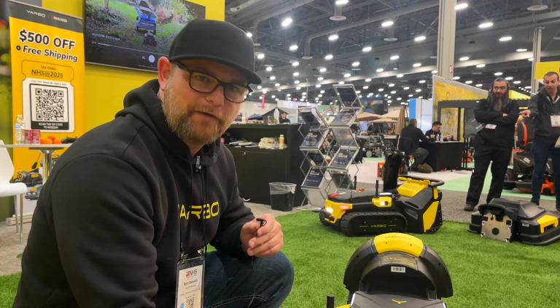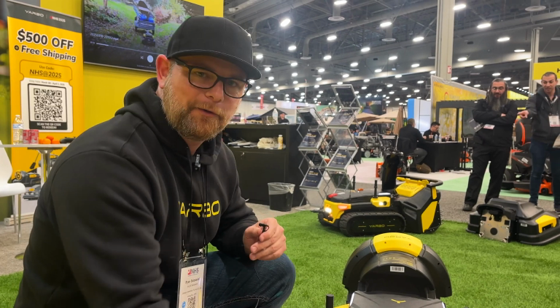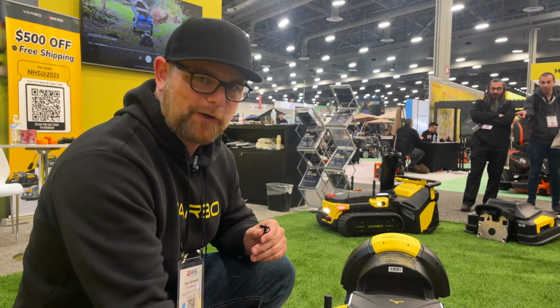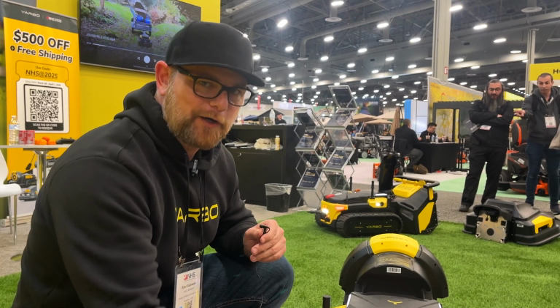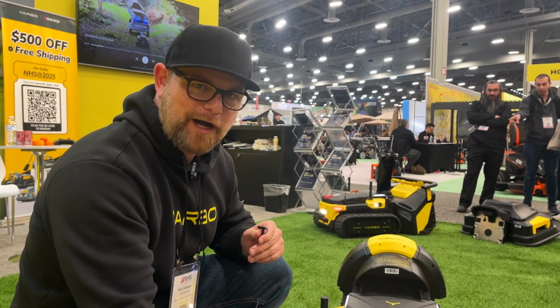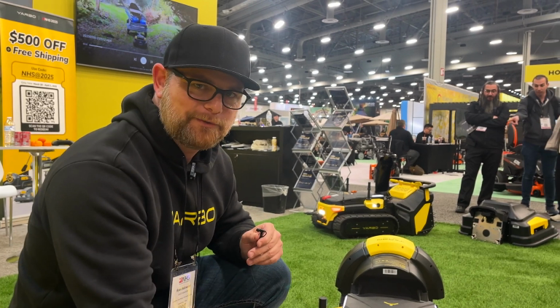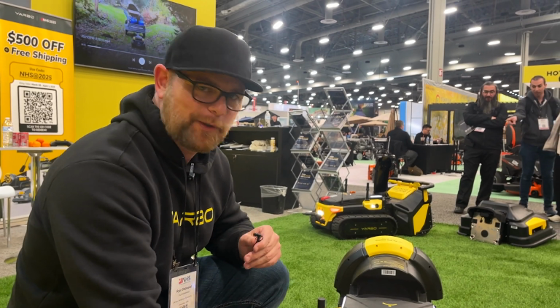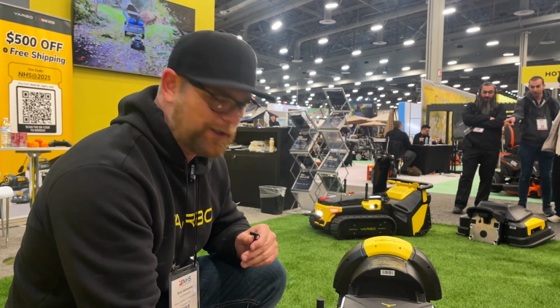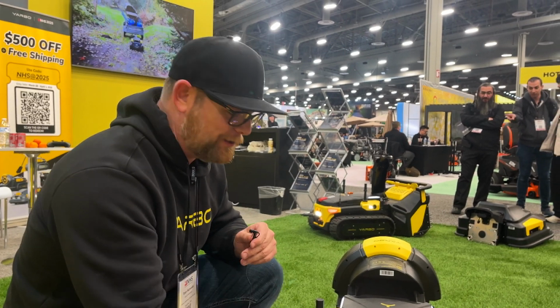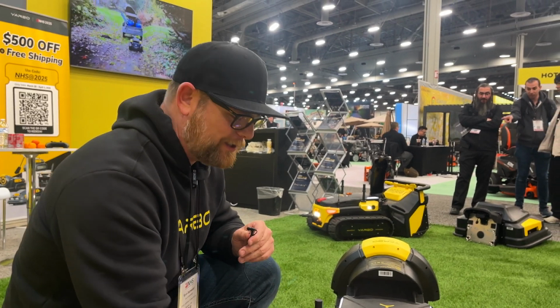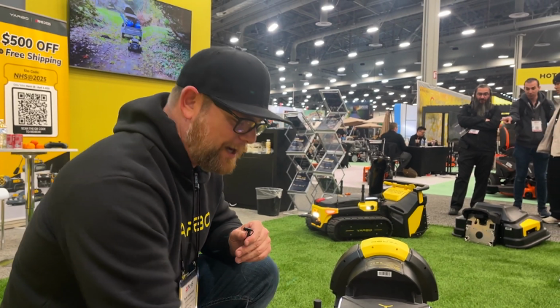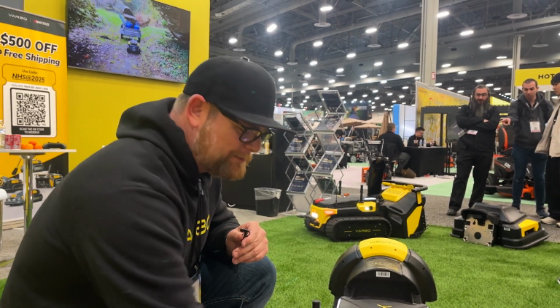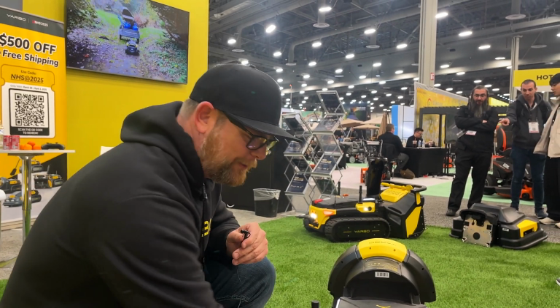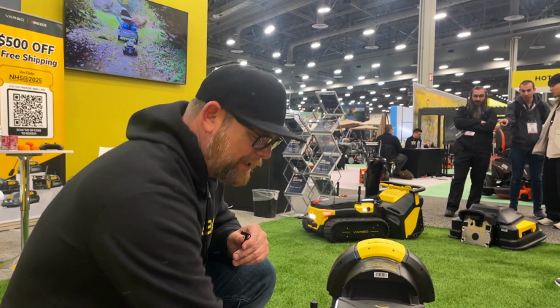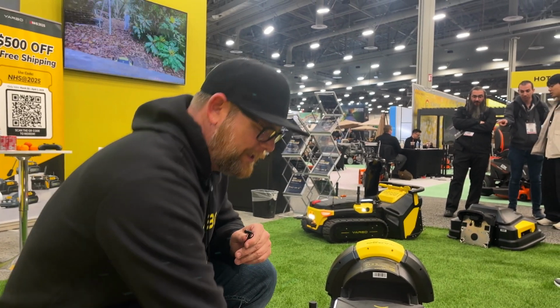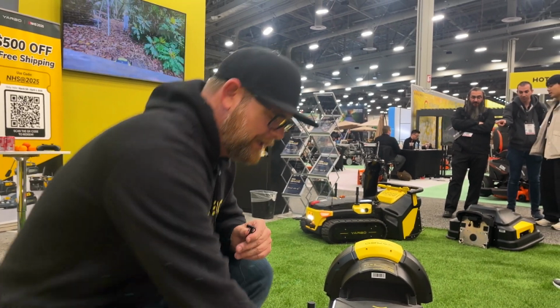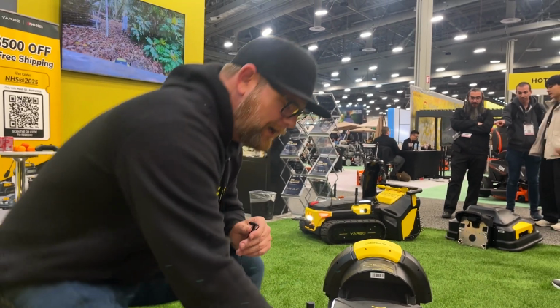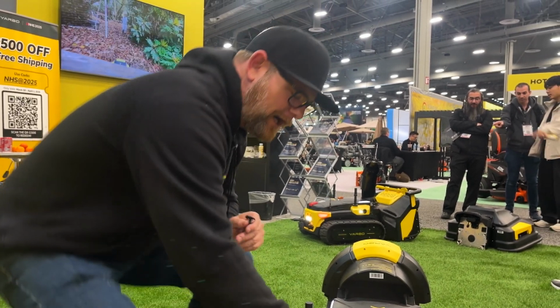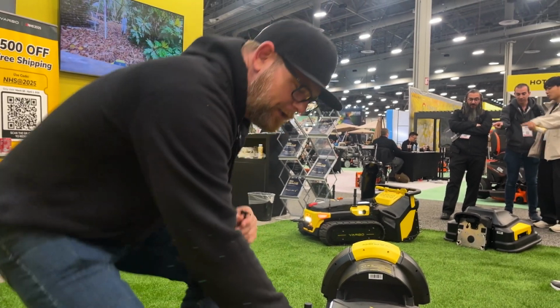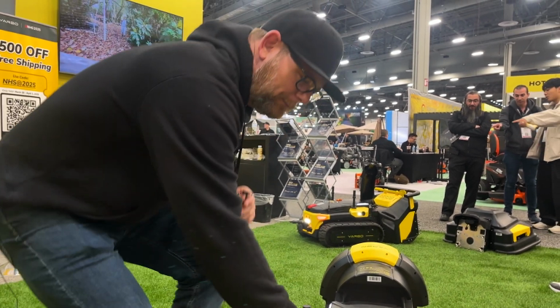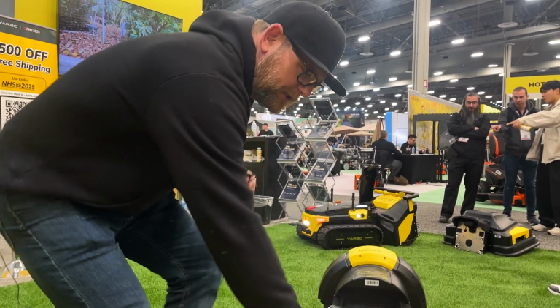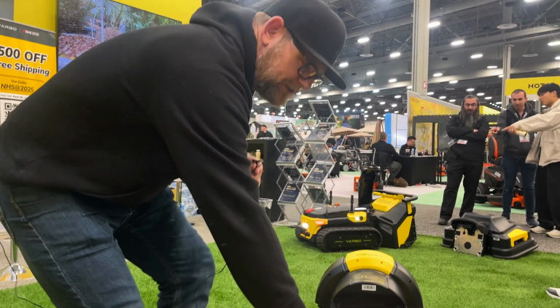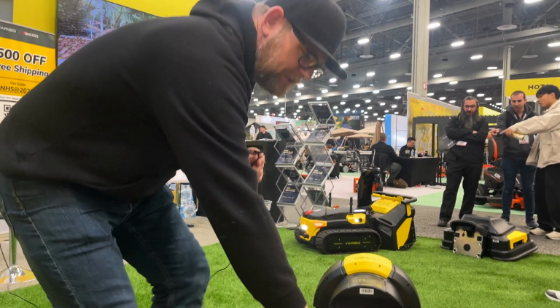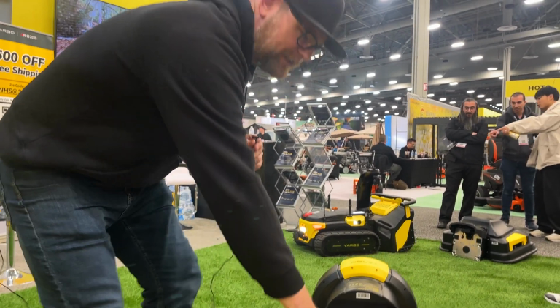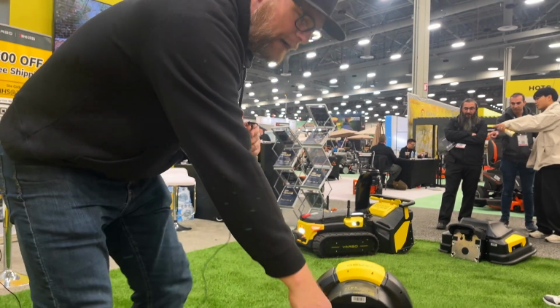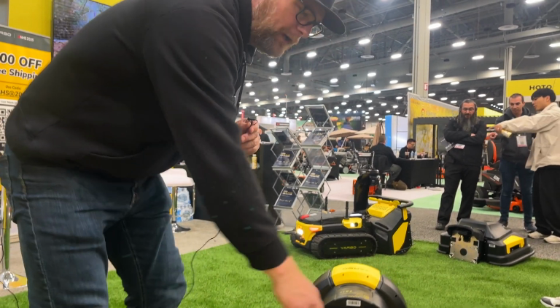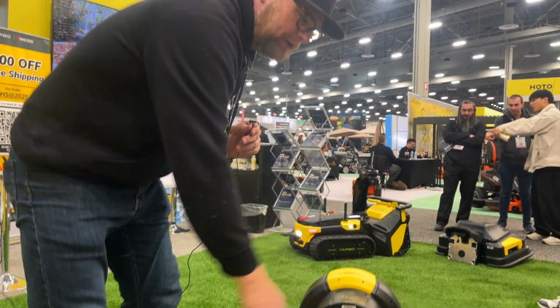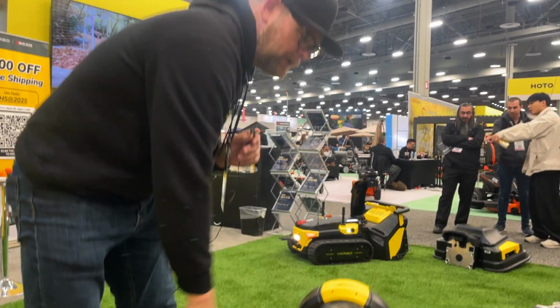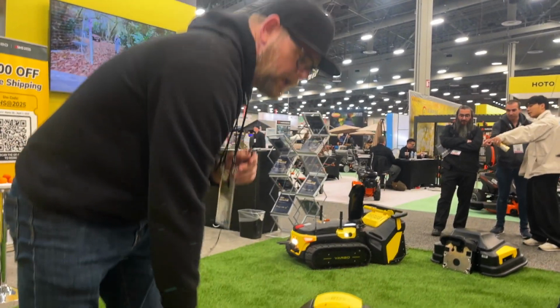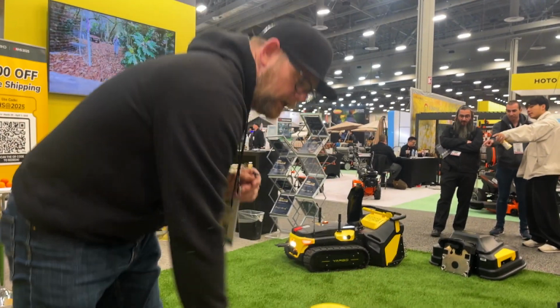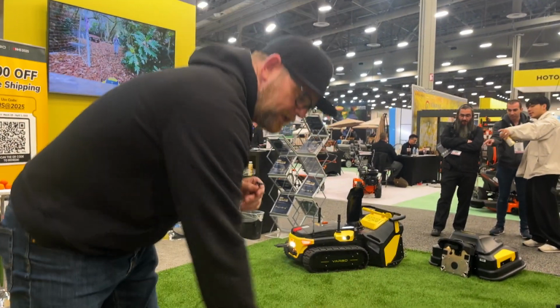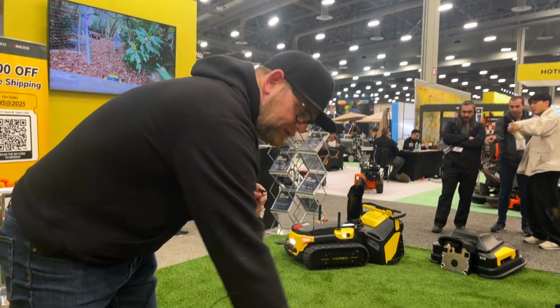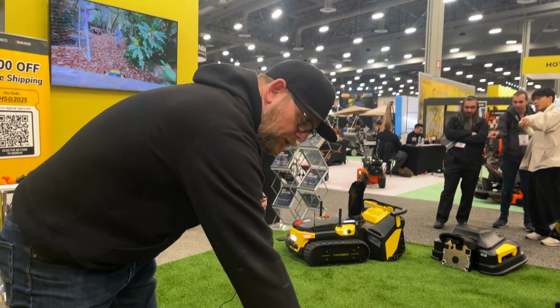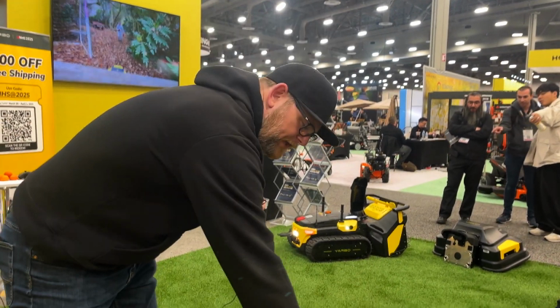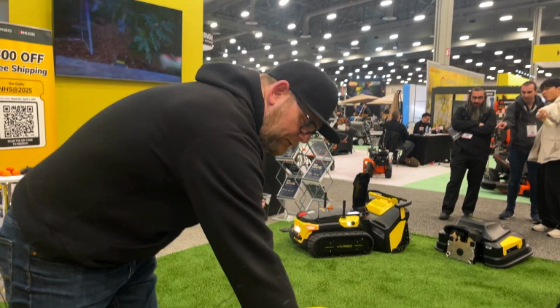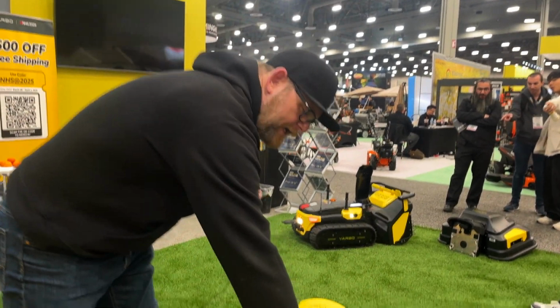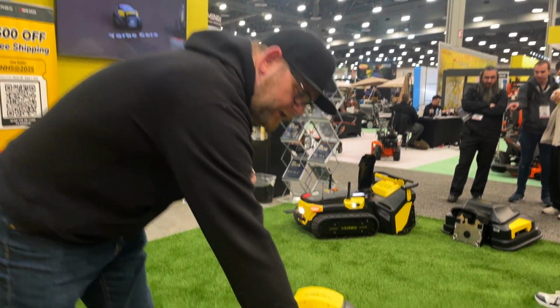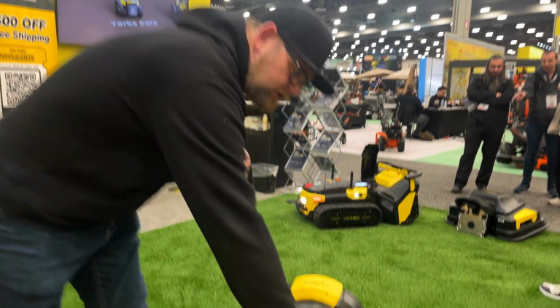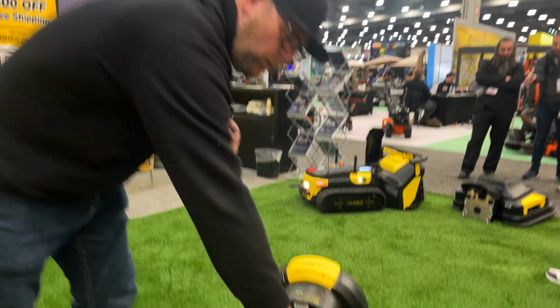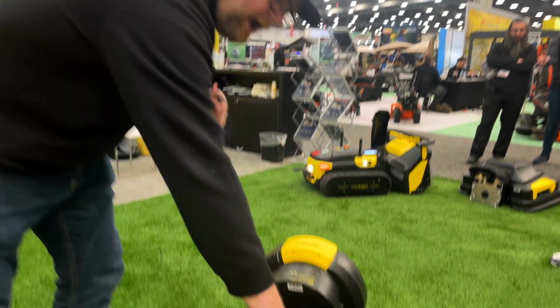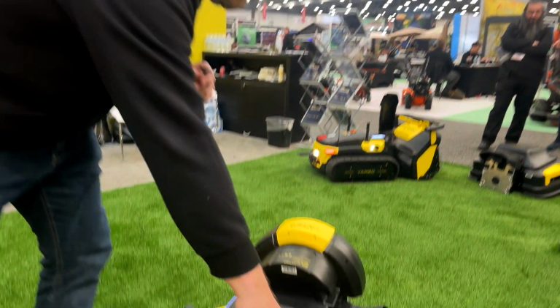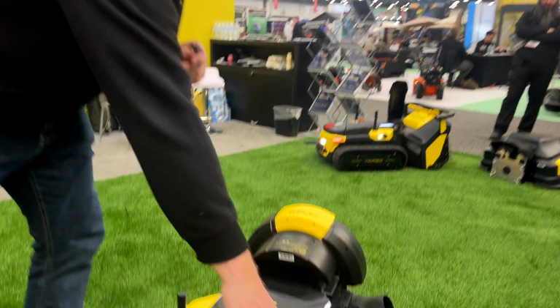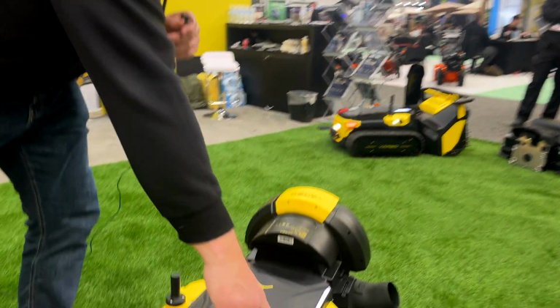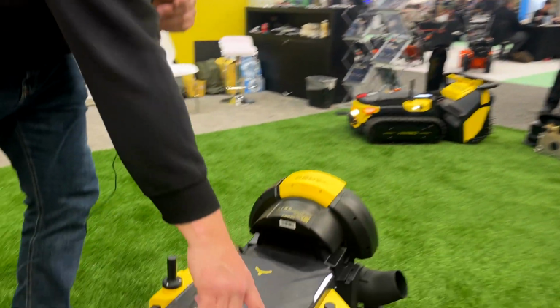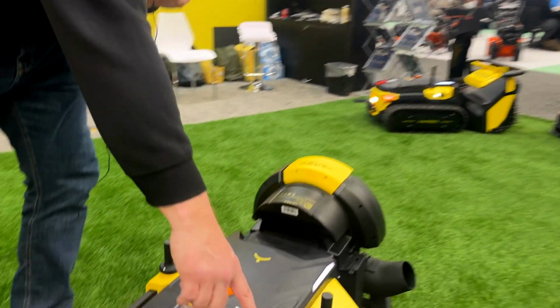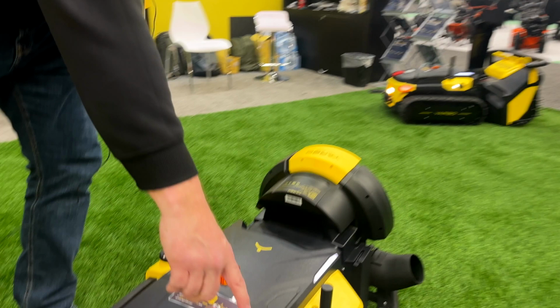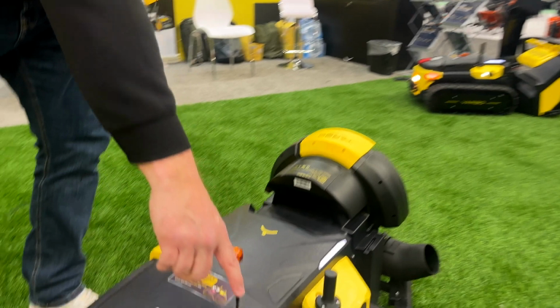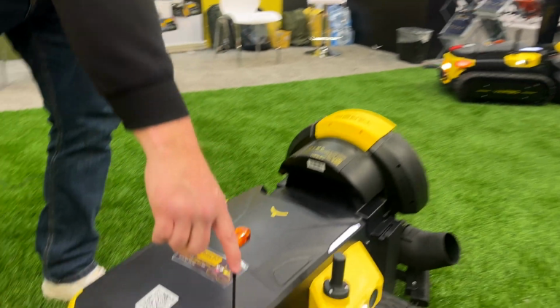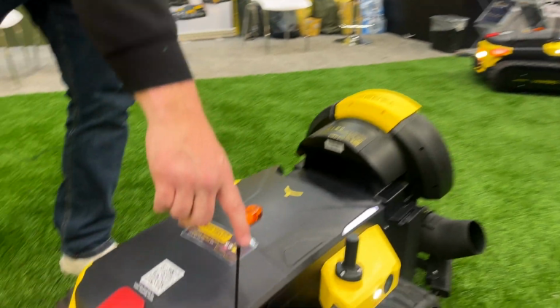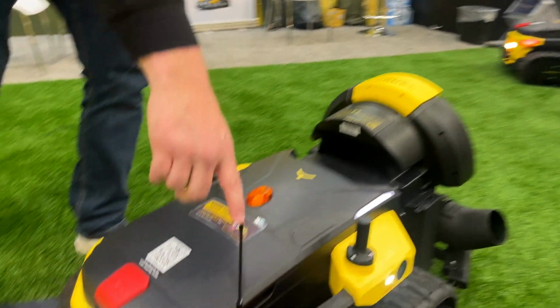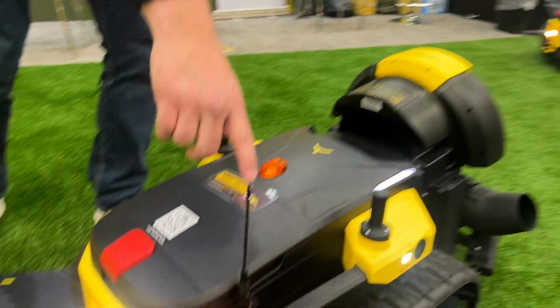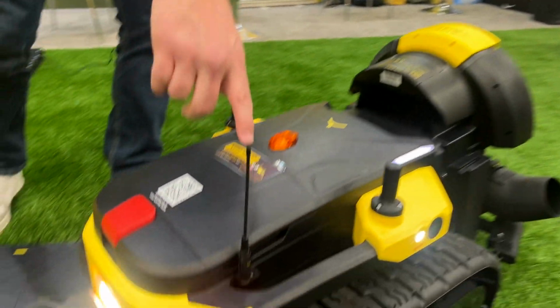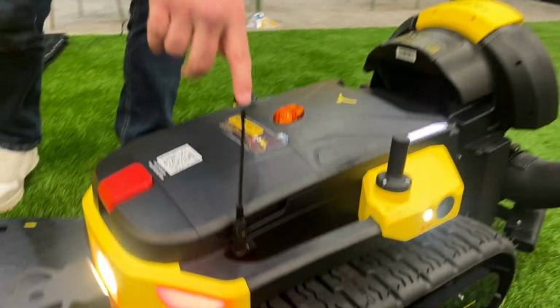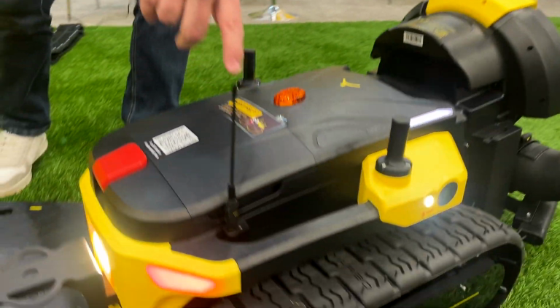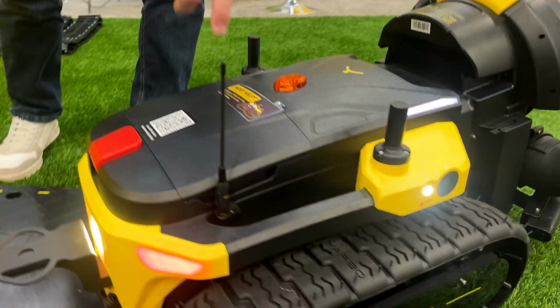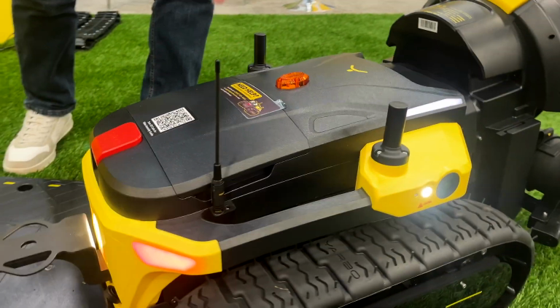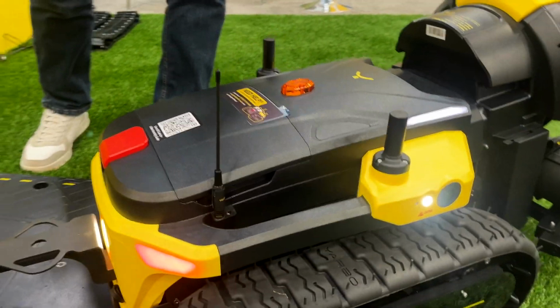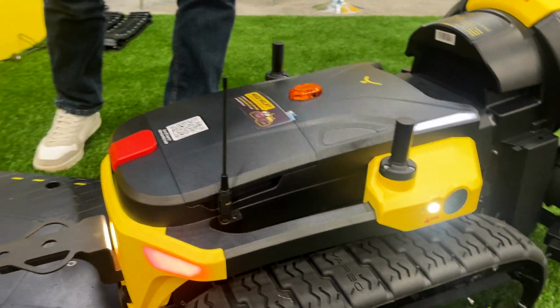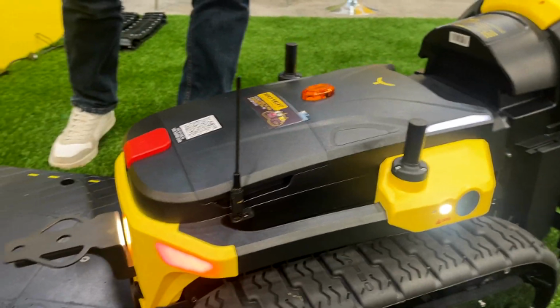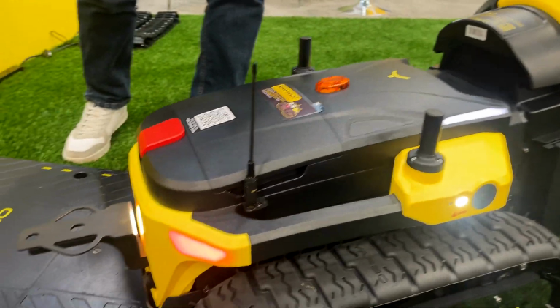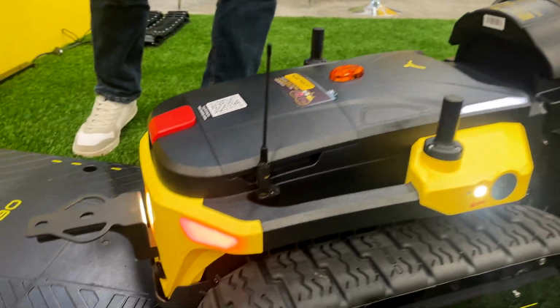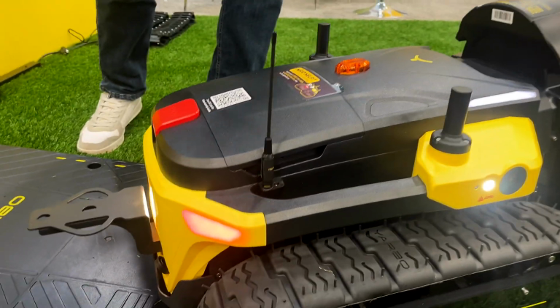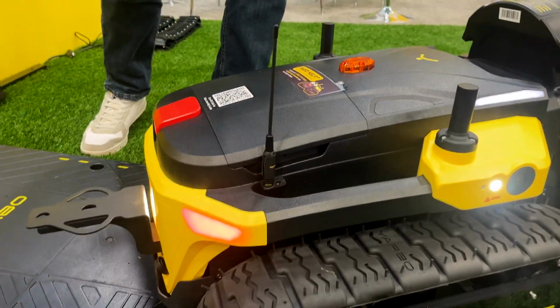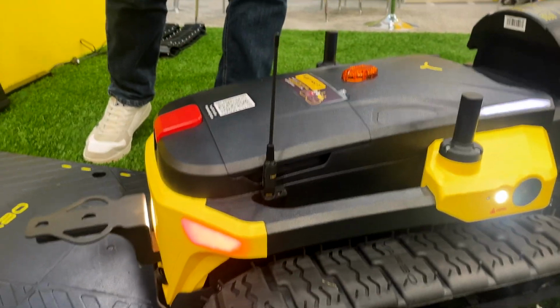Whatever you want to hook up to it, you can hook up to it. There's also your emergency stop button. This little thing right here is a Wi-Fi halo antenna, so it communicates with your Wi-Fi as well.